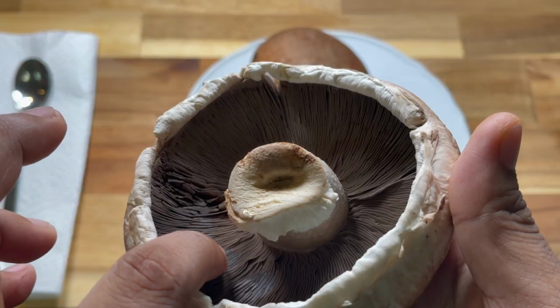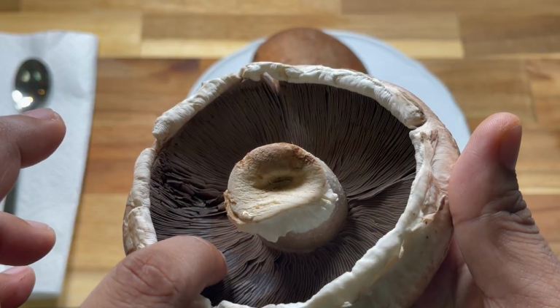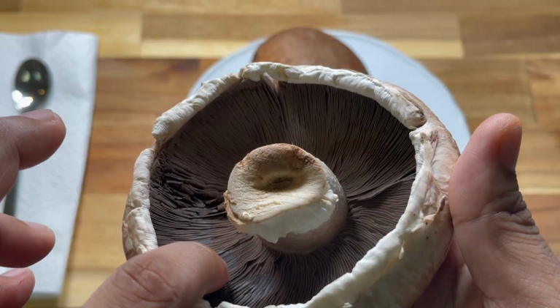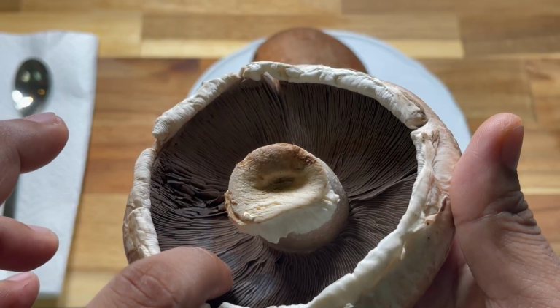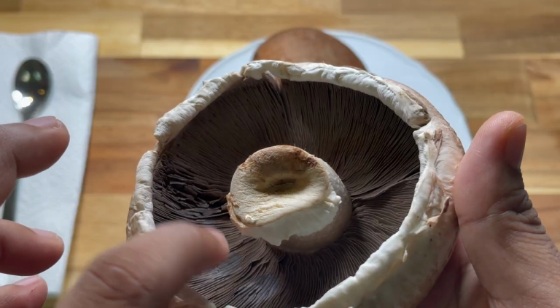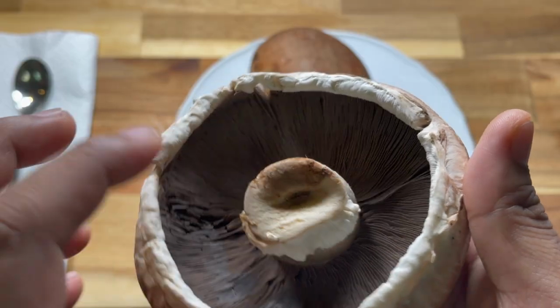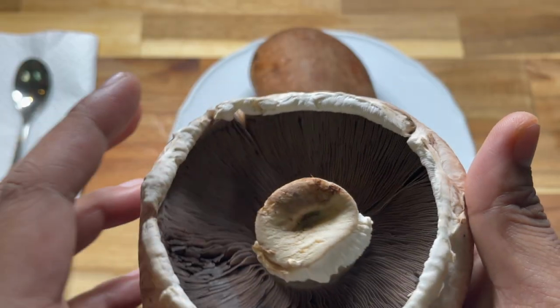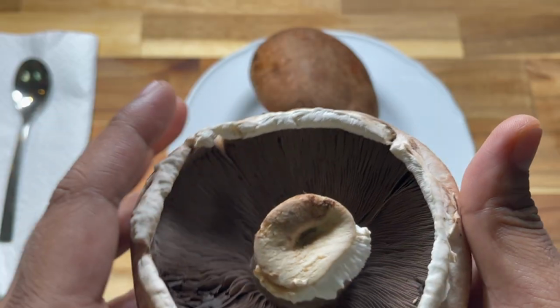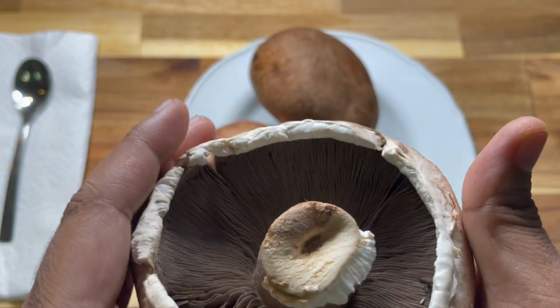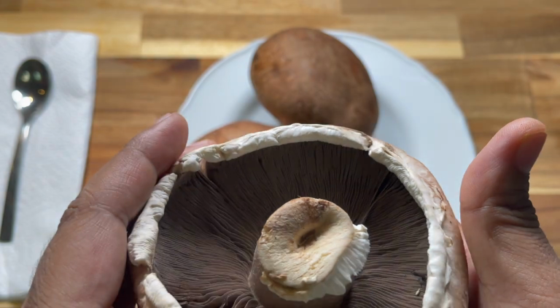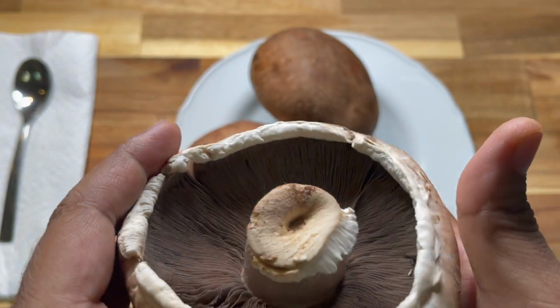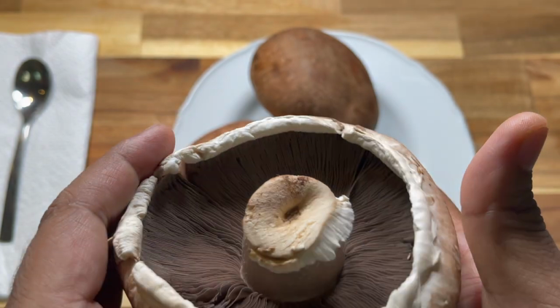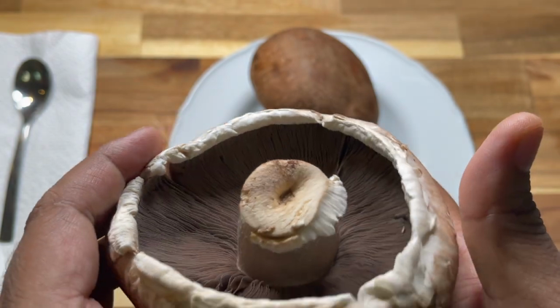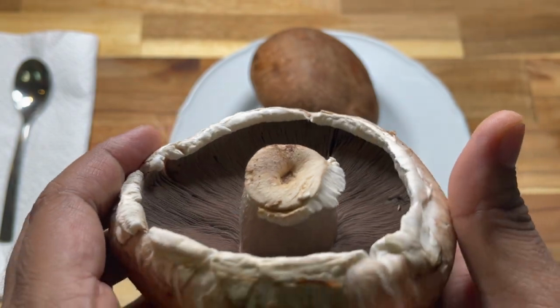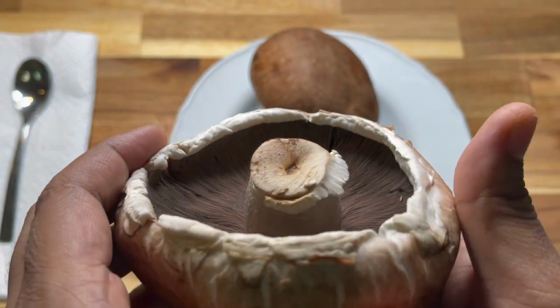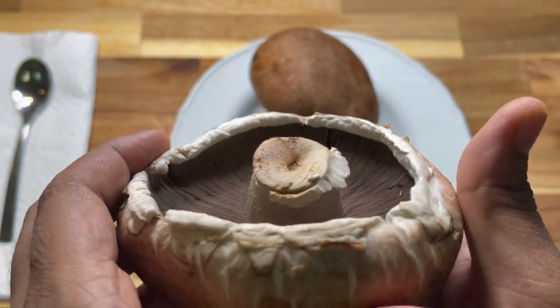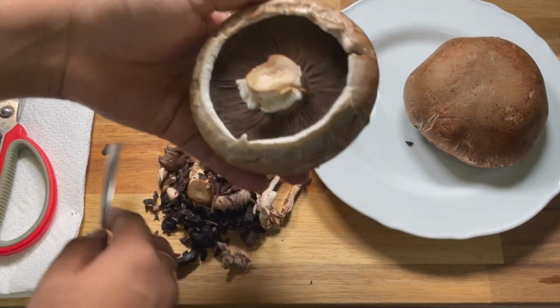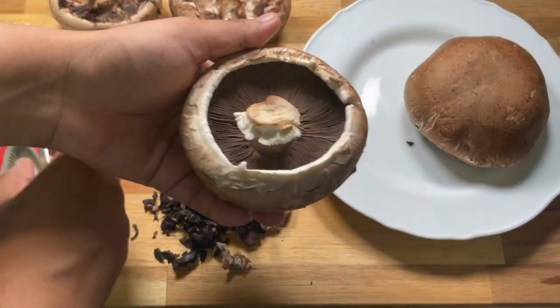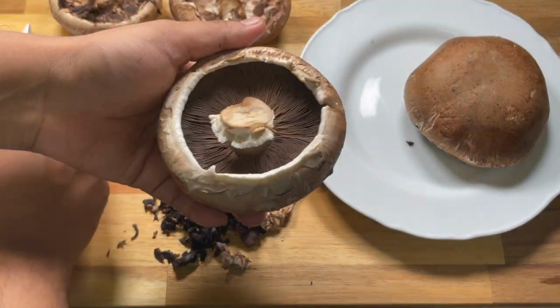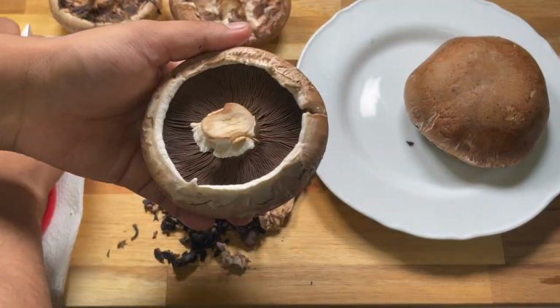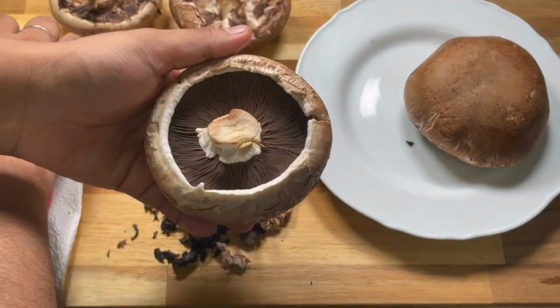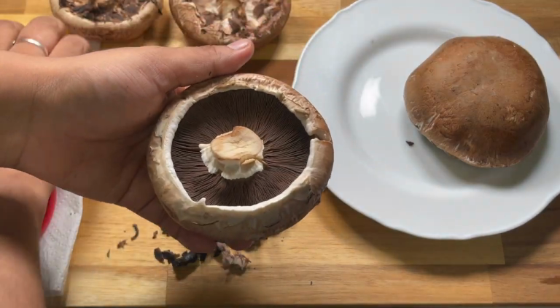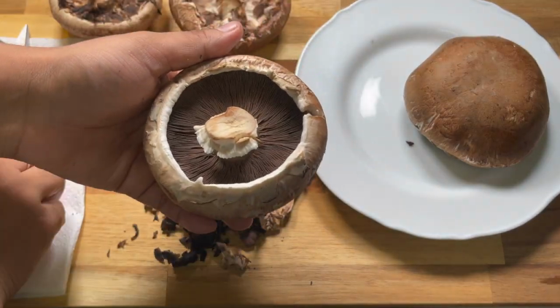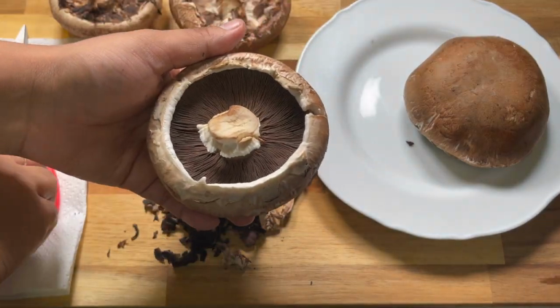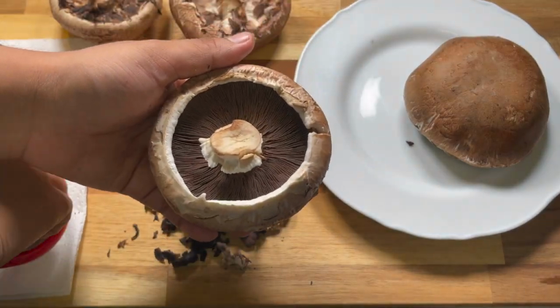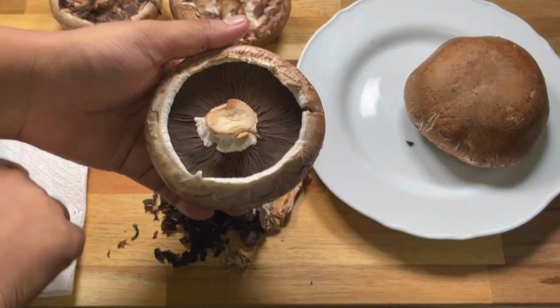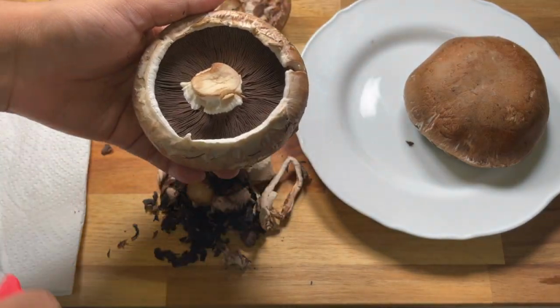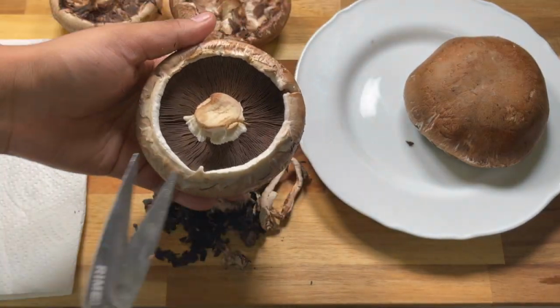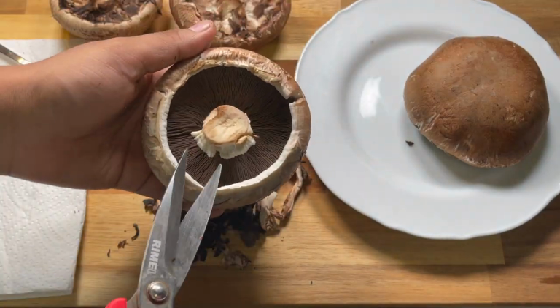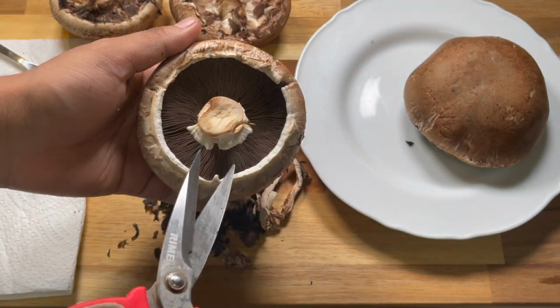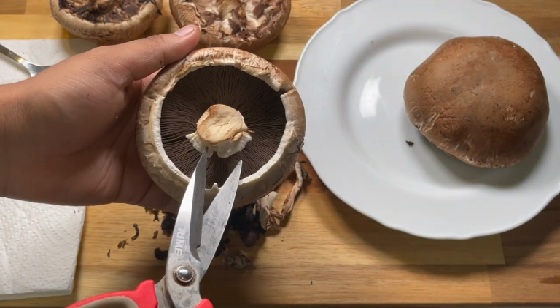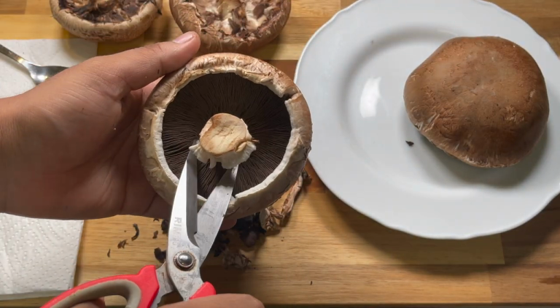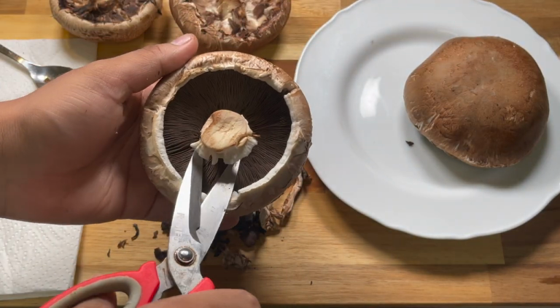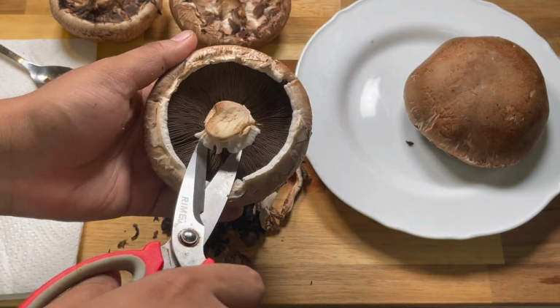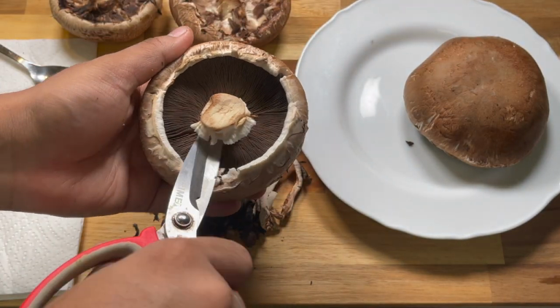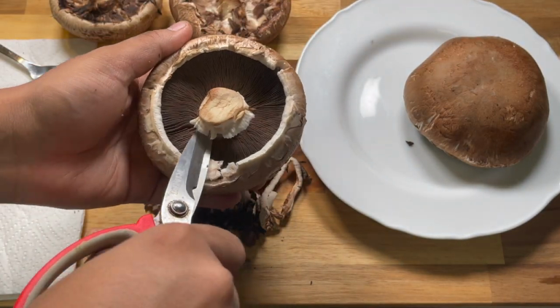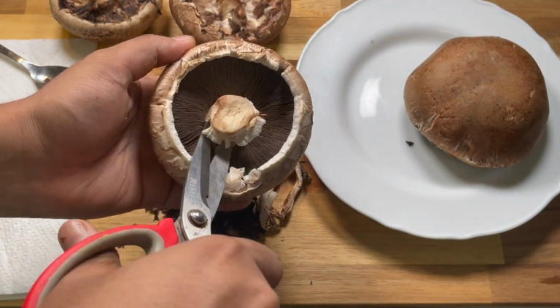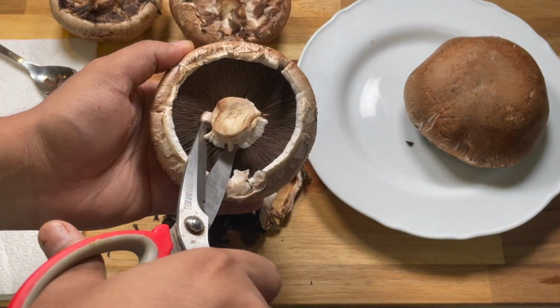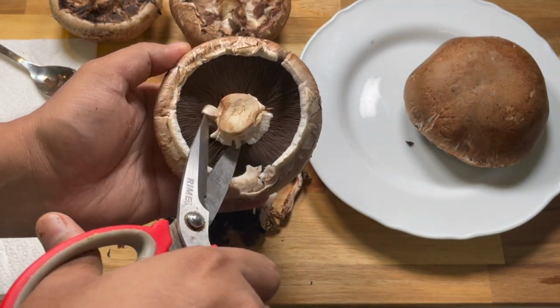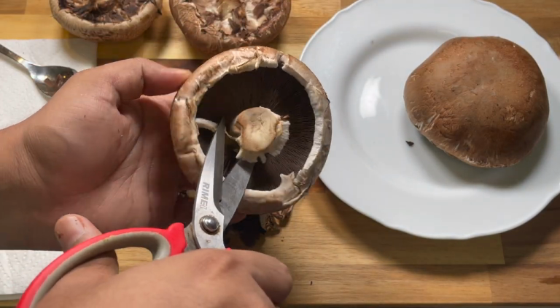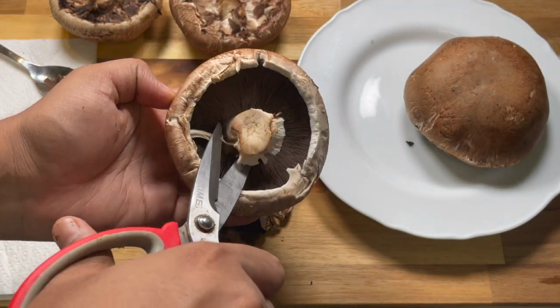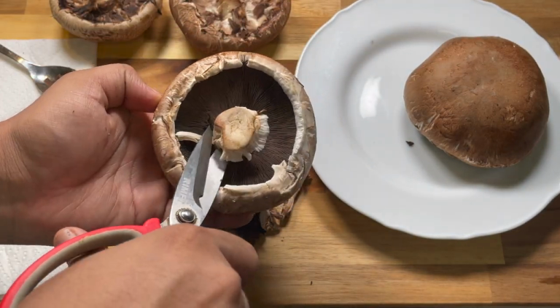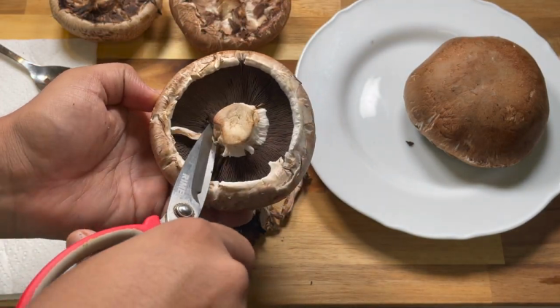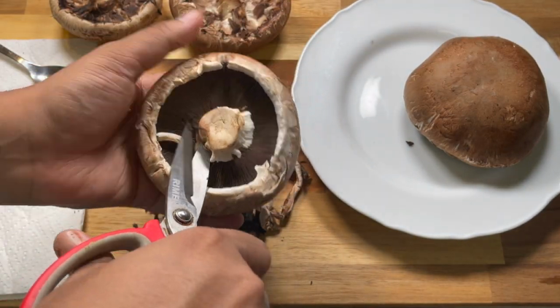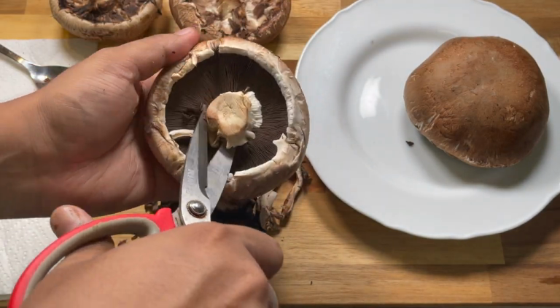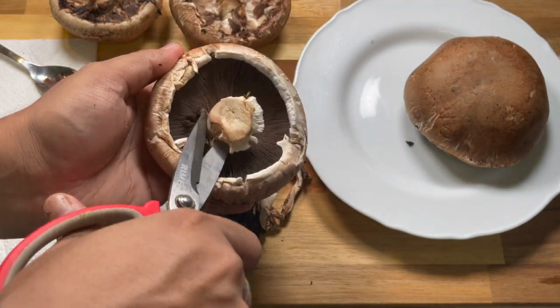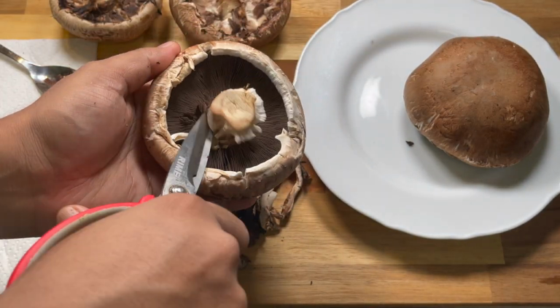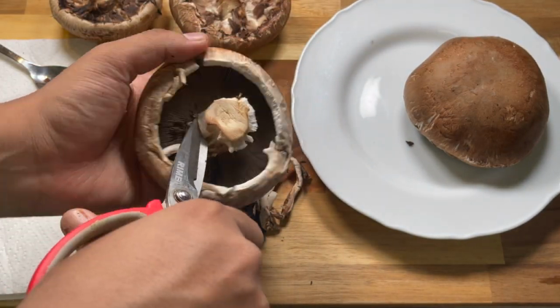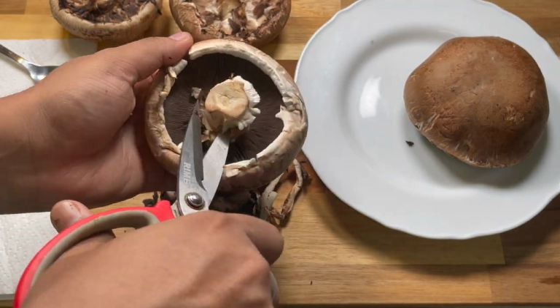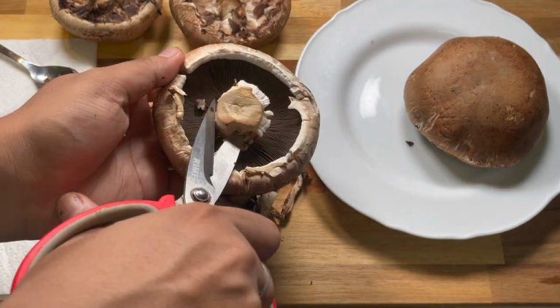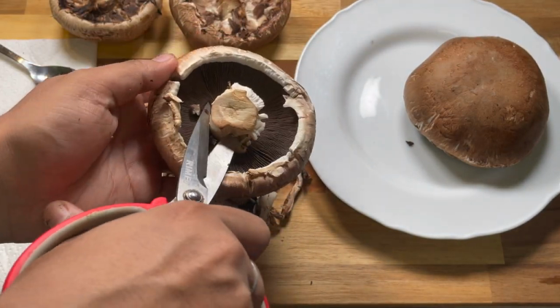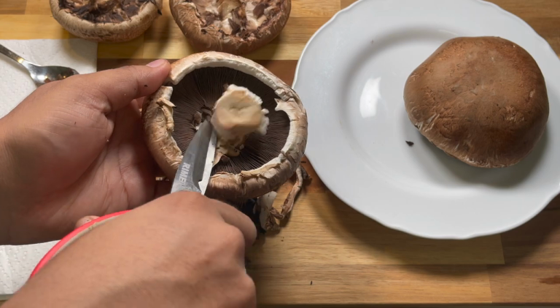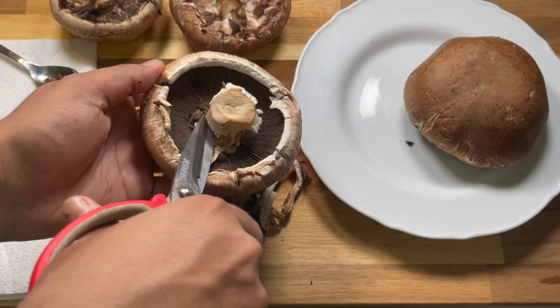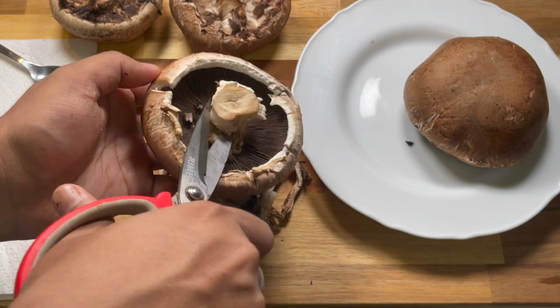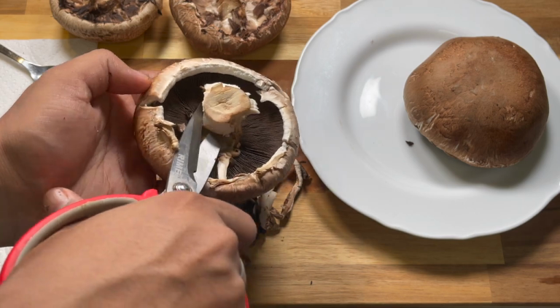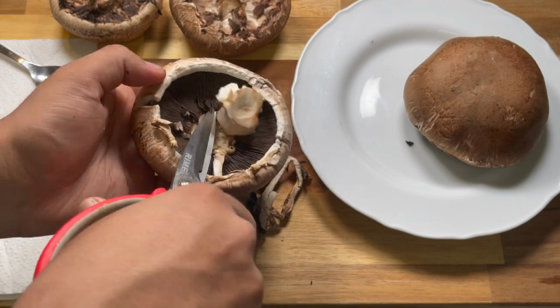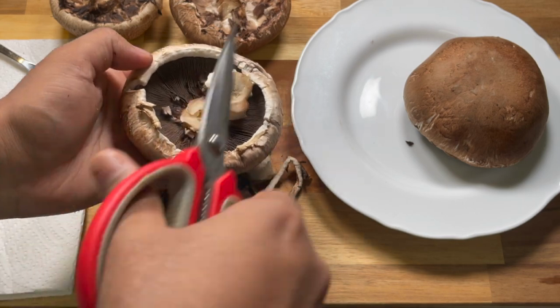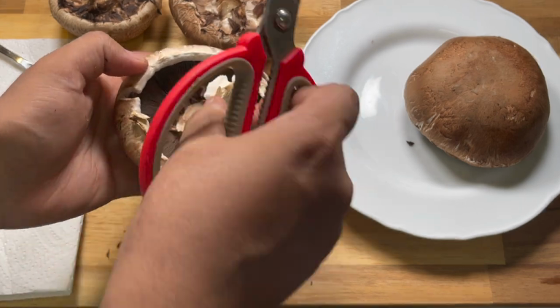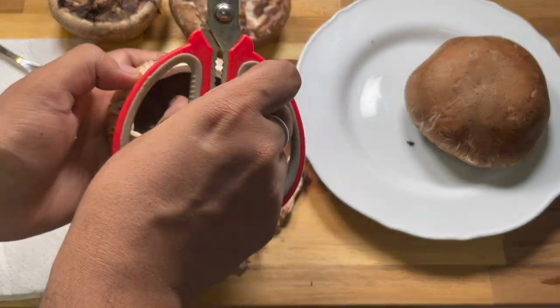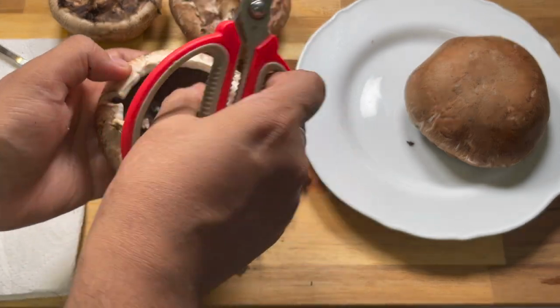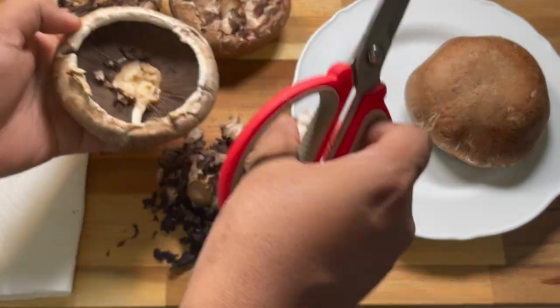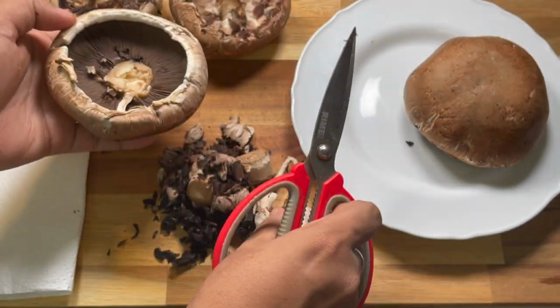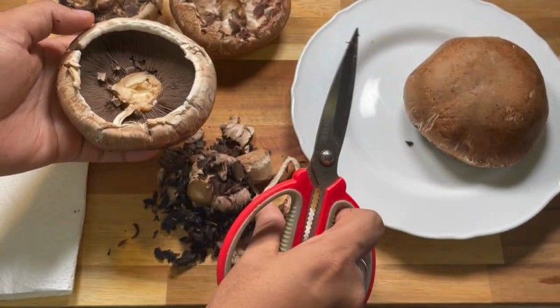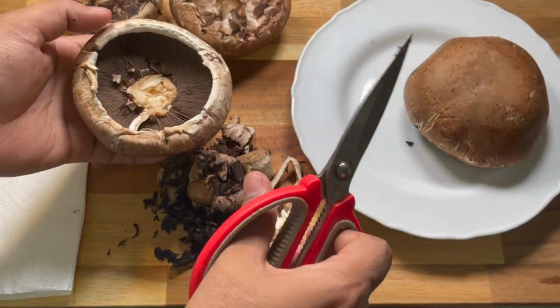The first step of cleaning the Portobello Mushroom is to remove the stalk of the mushroom. I am using scissors to cut off the stalk.